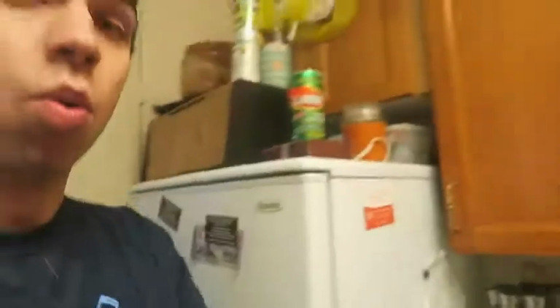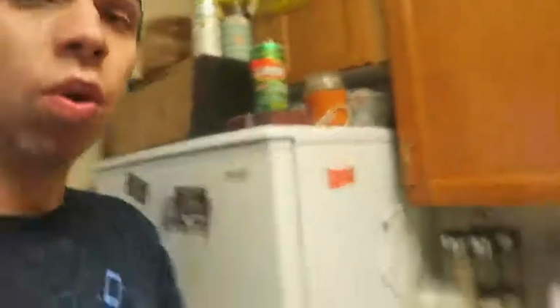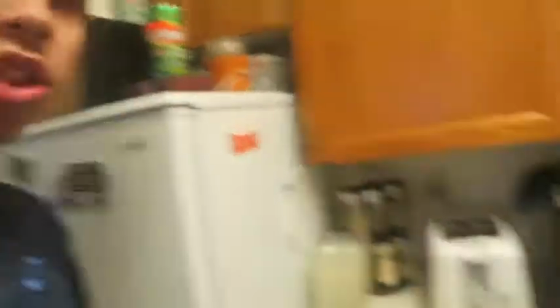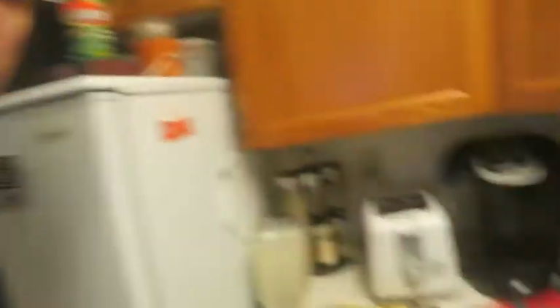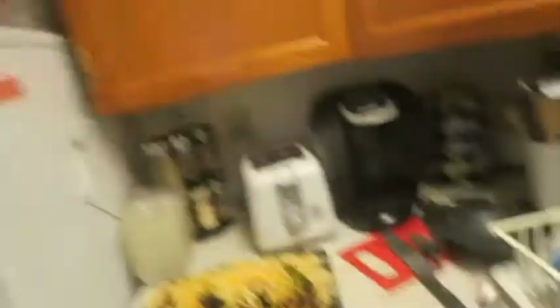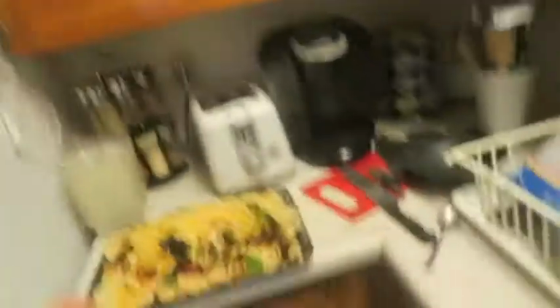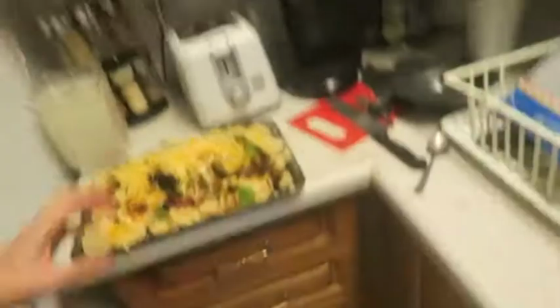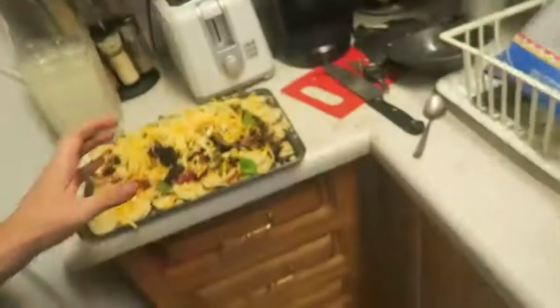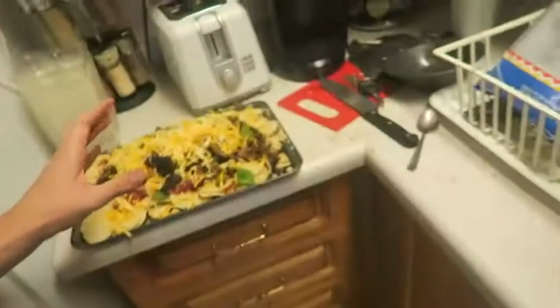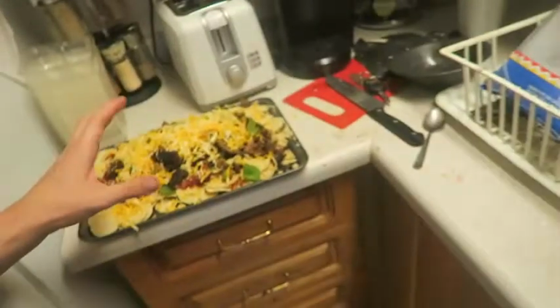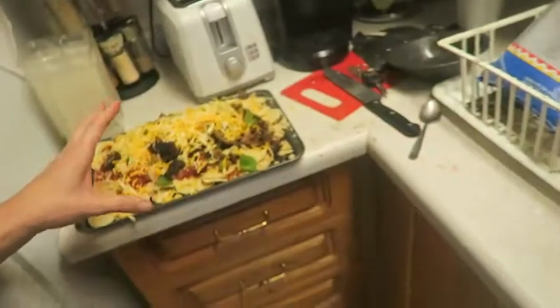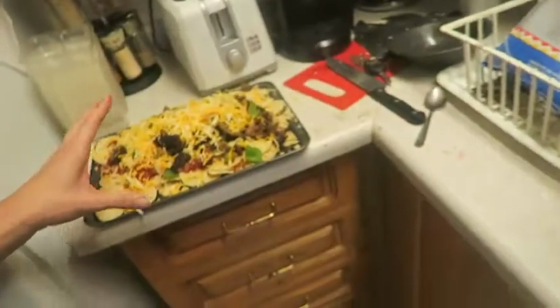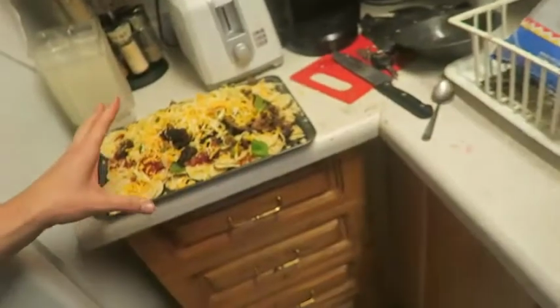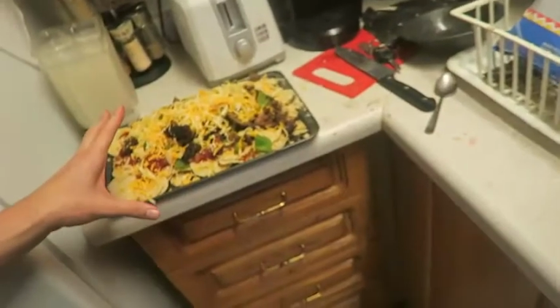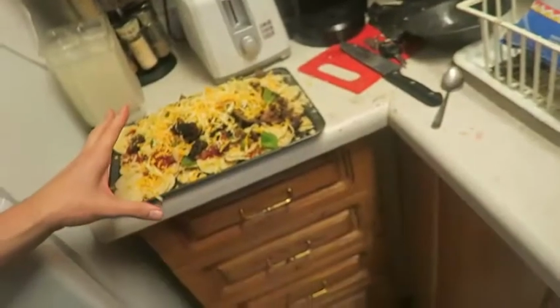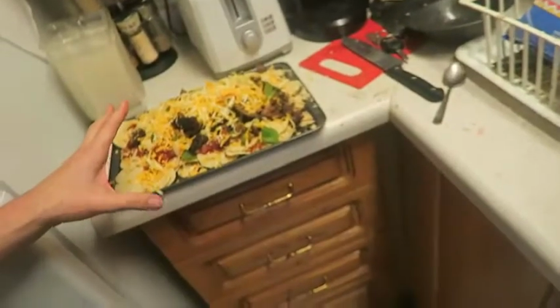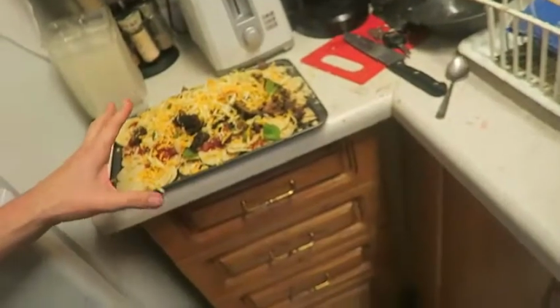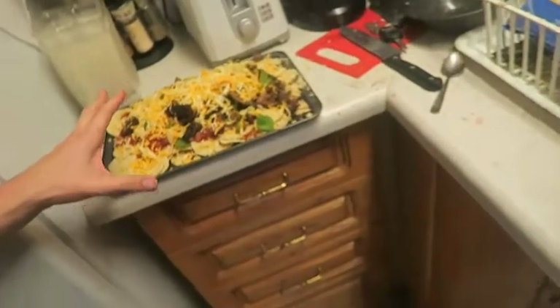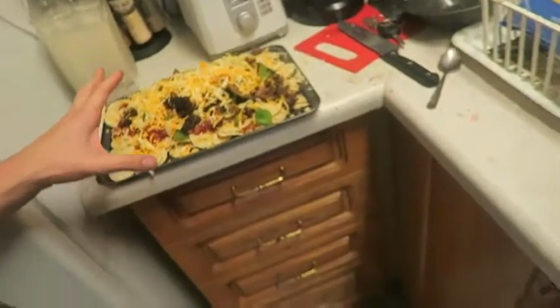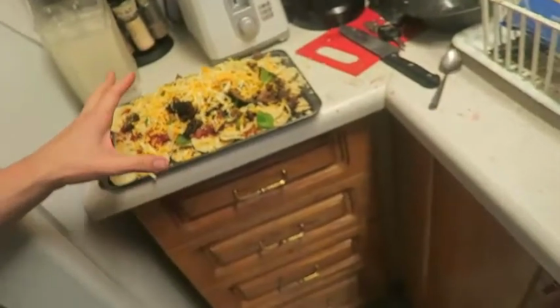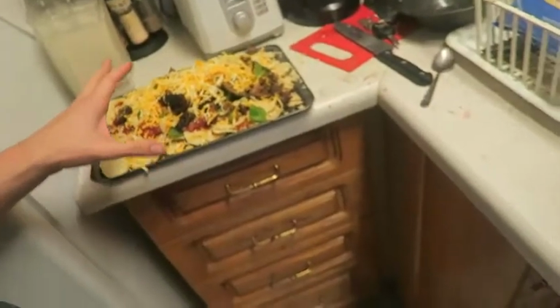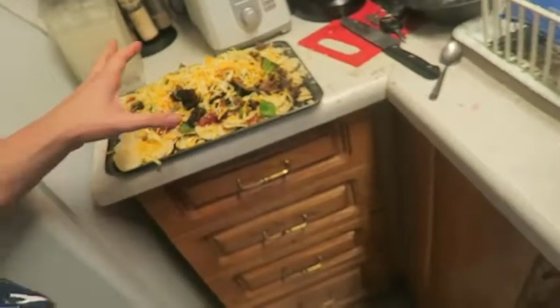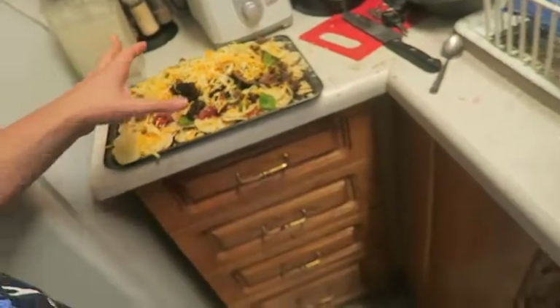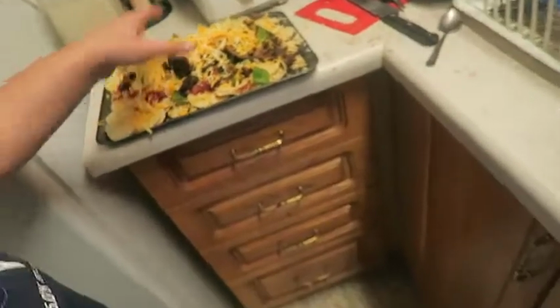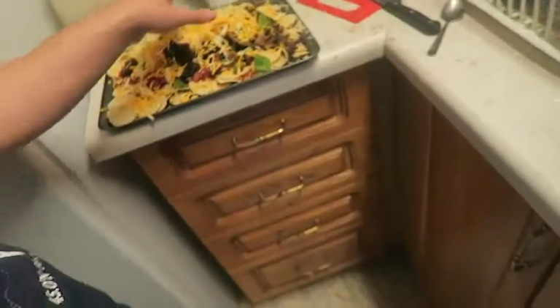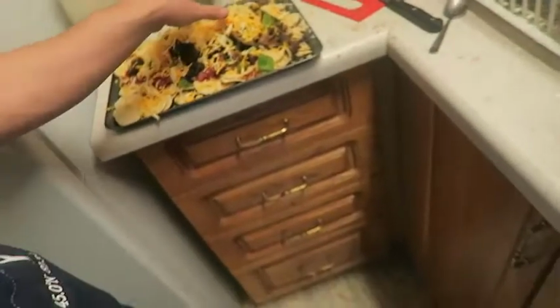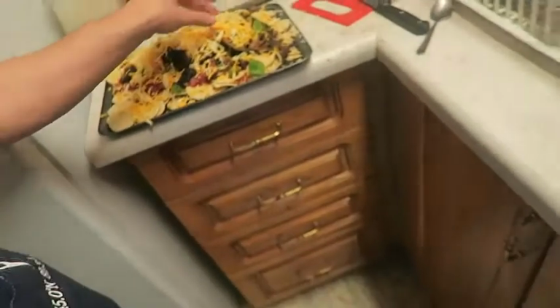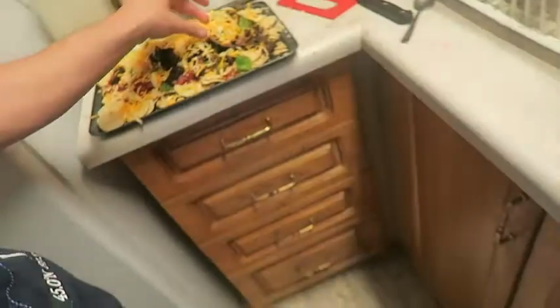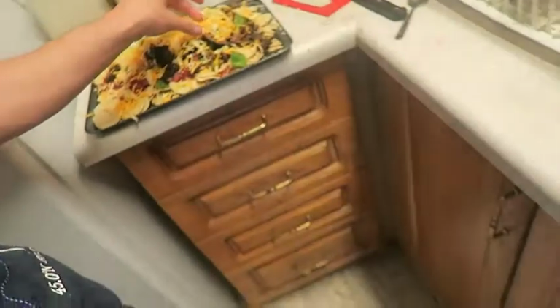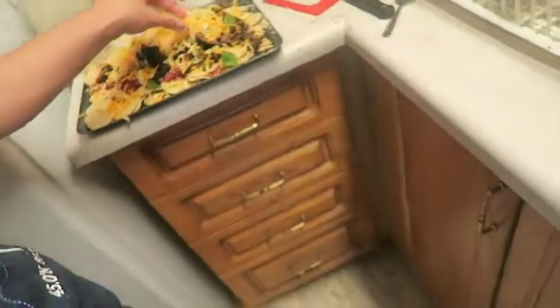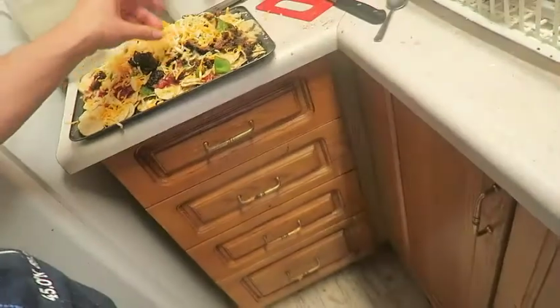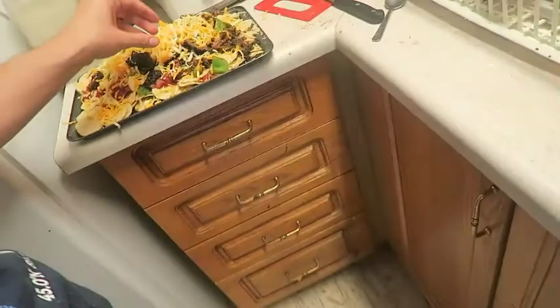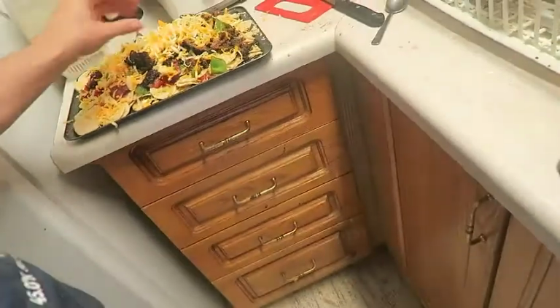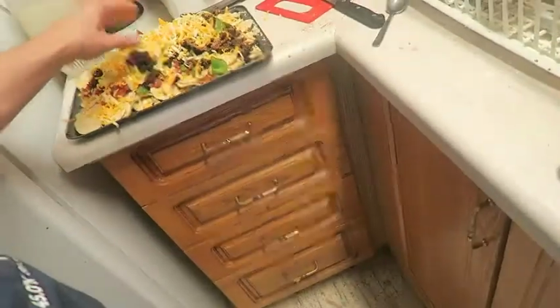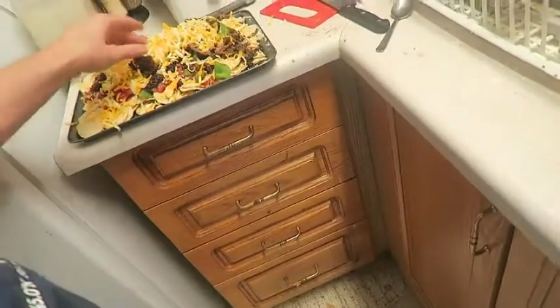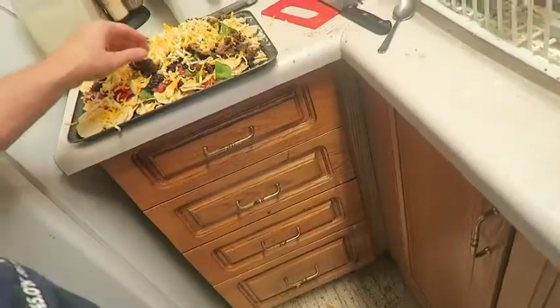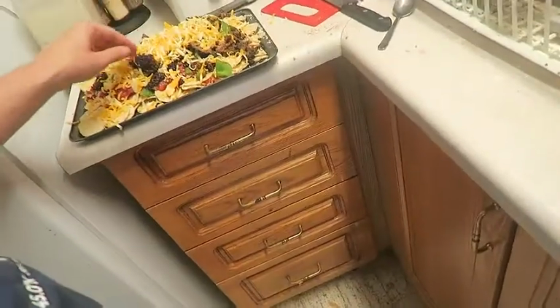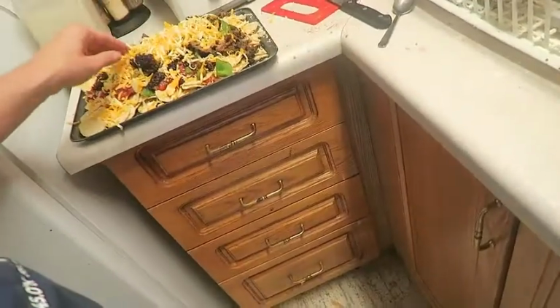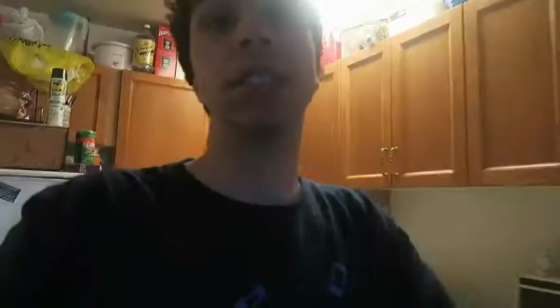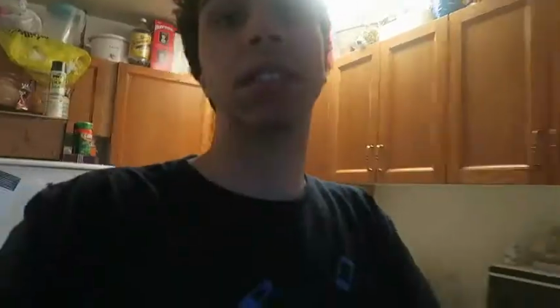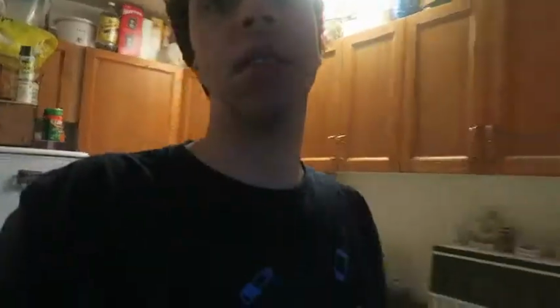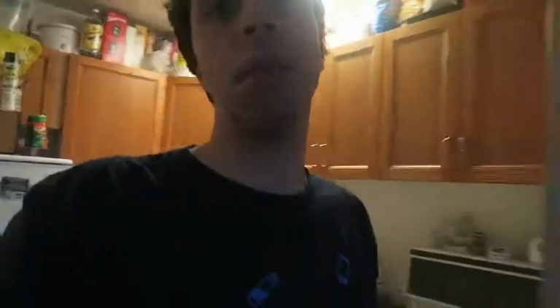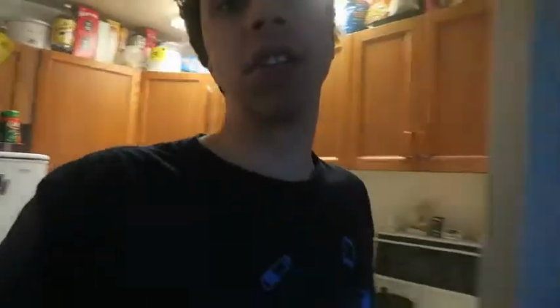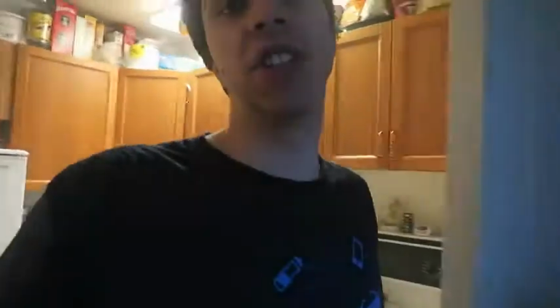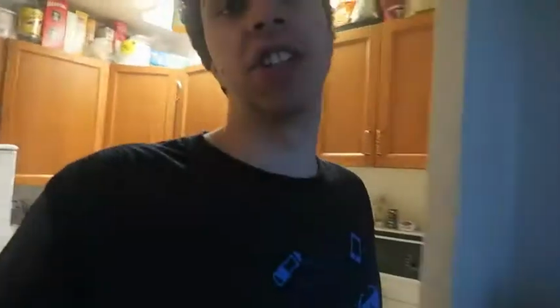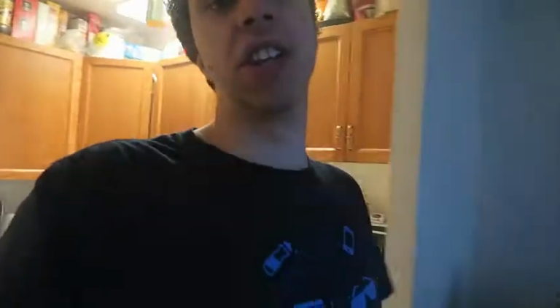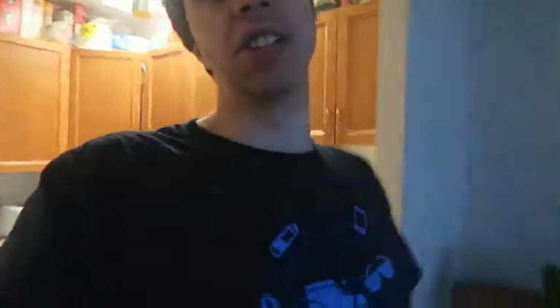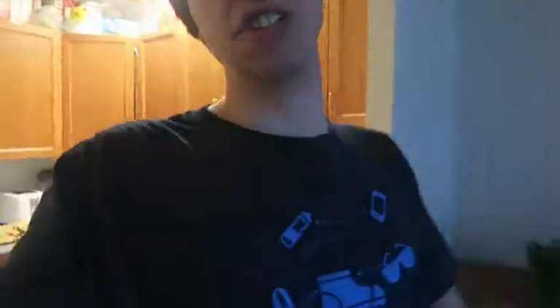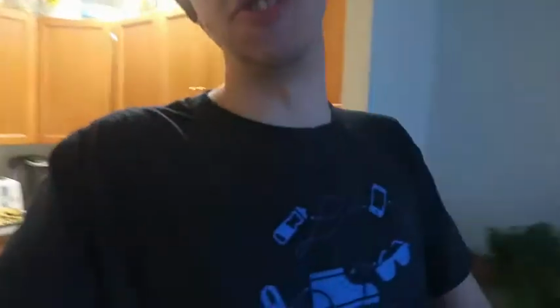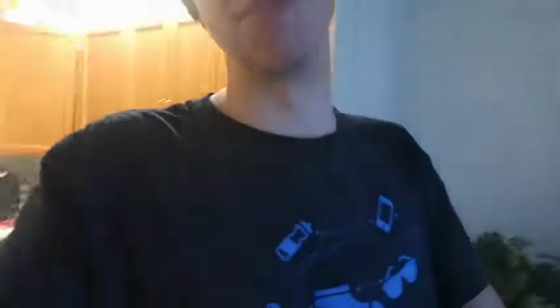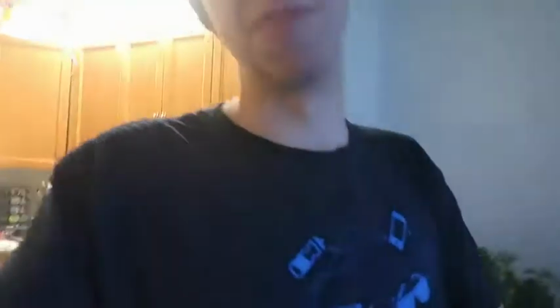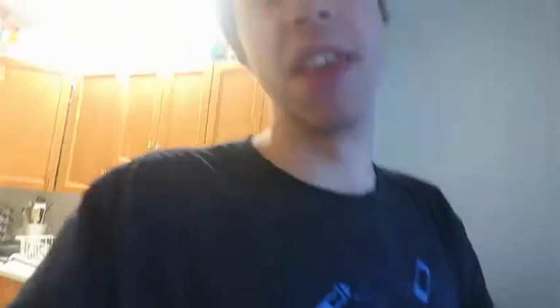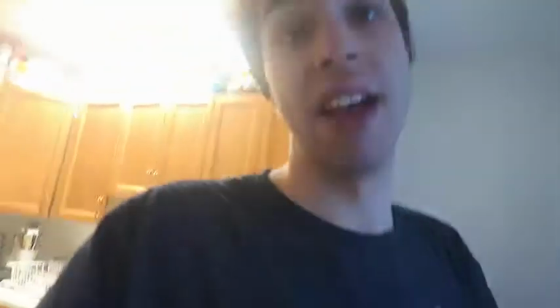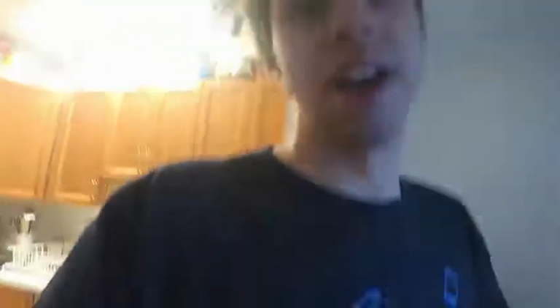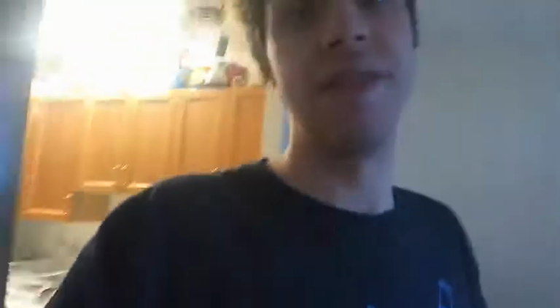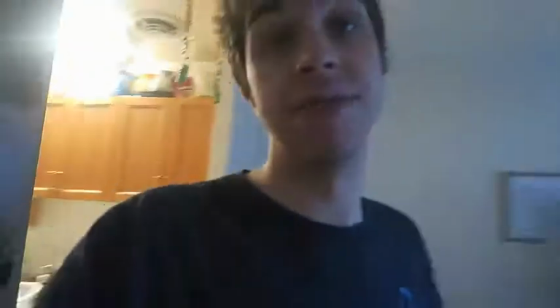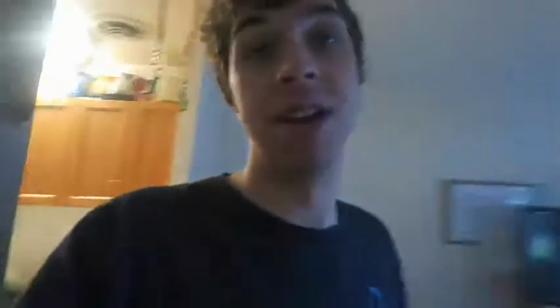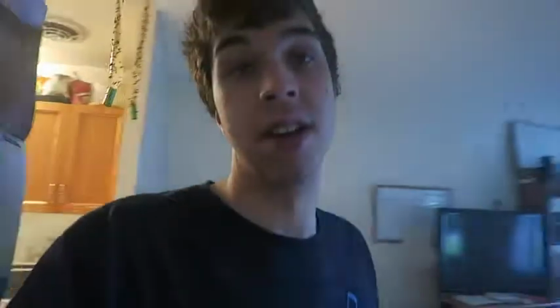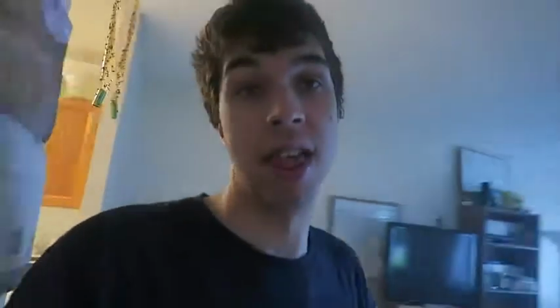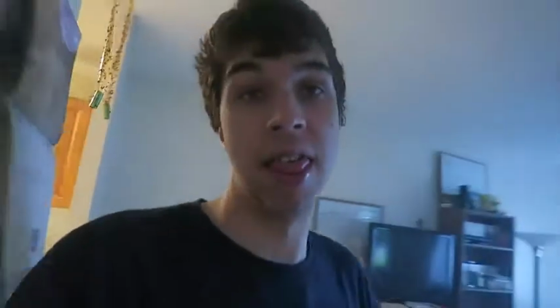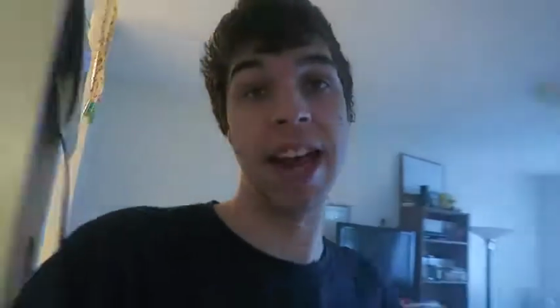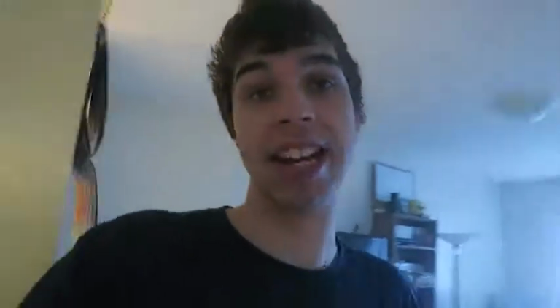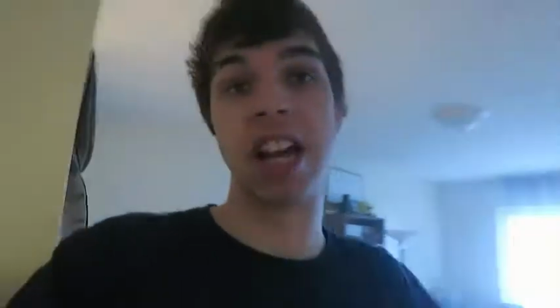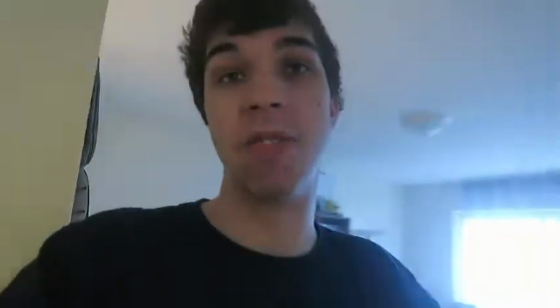Once you're done, it should look like this — complete, kind of messy. So once you're done, you just put it in the oven. And there you go.